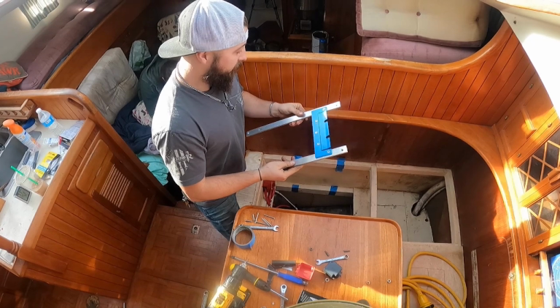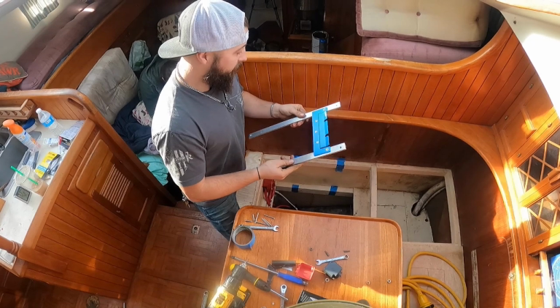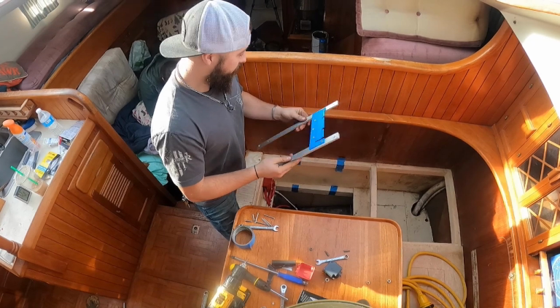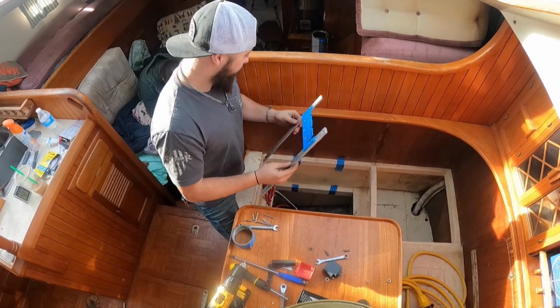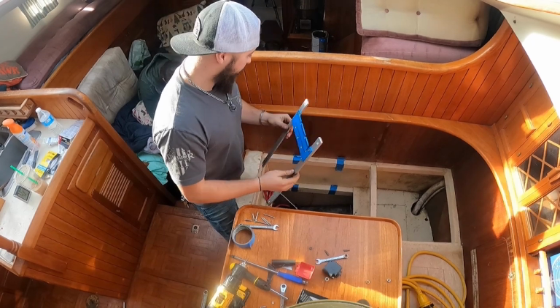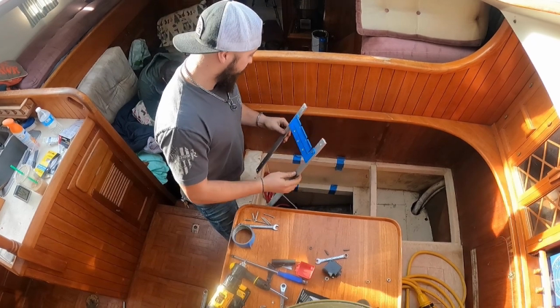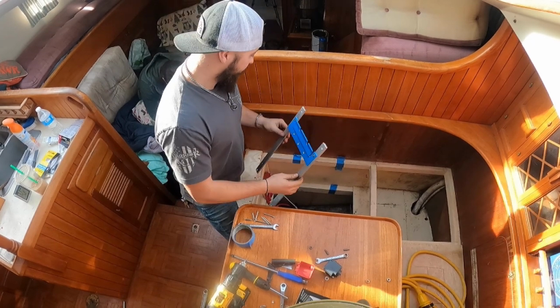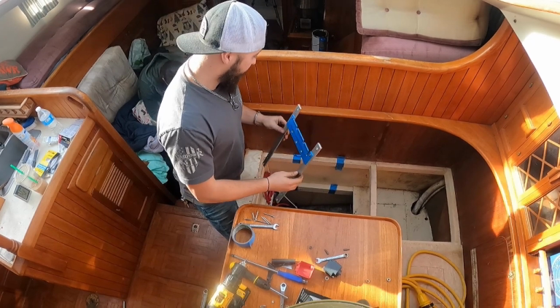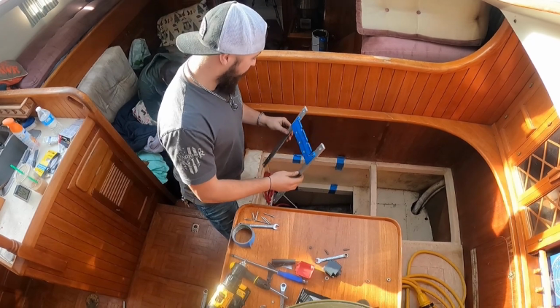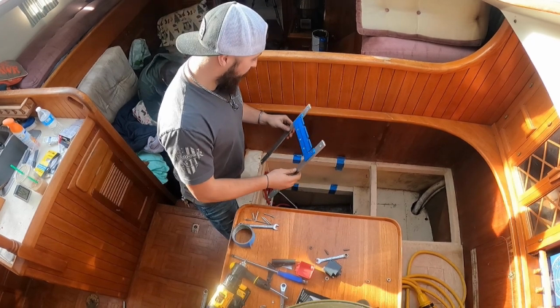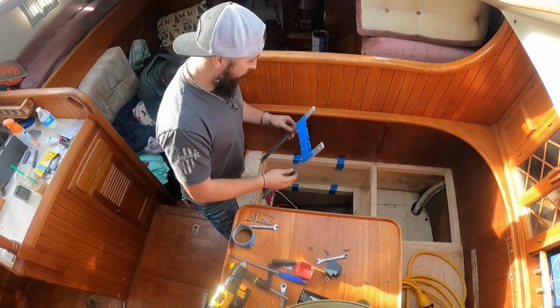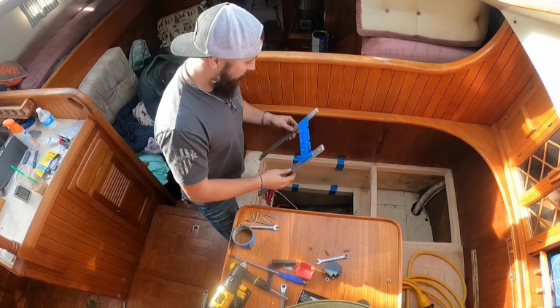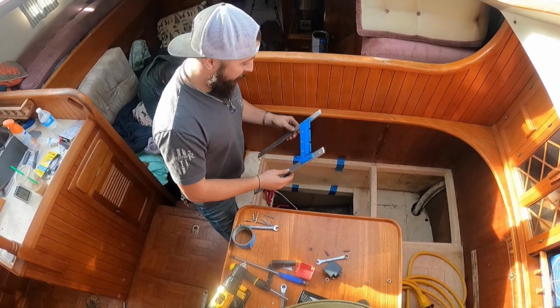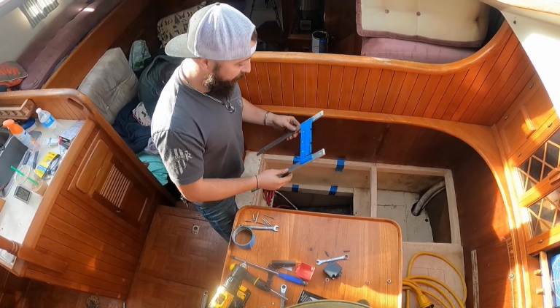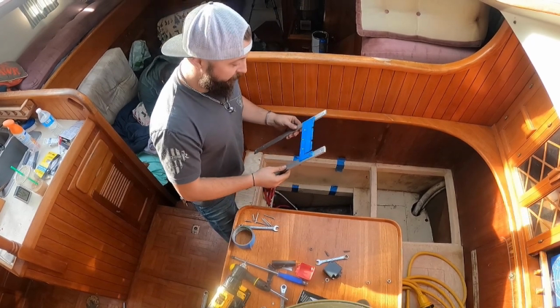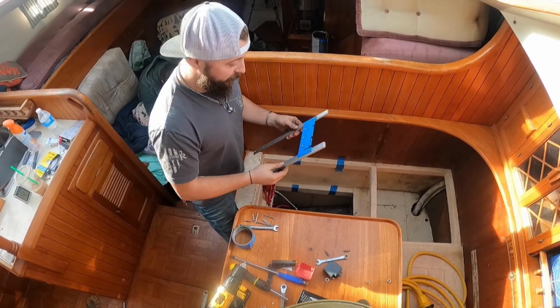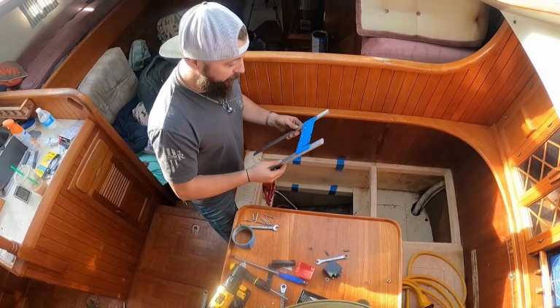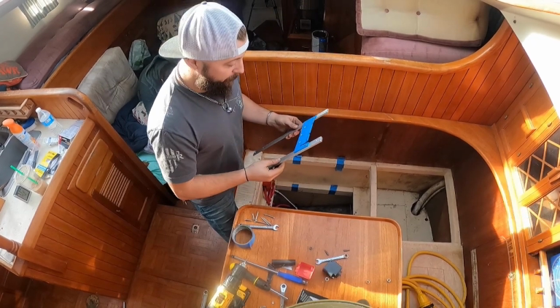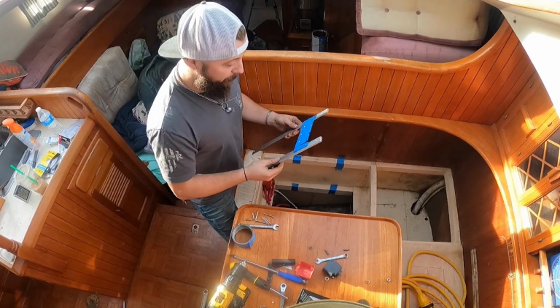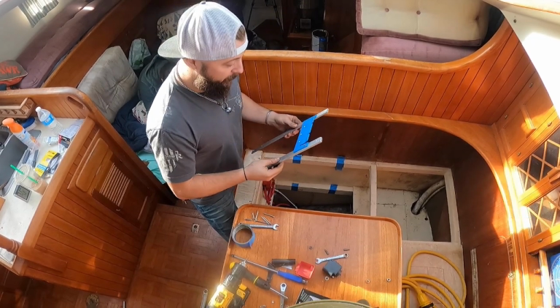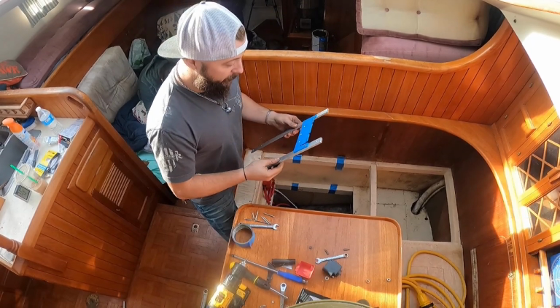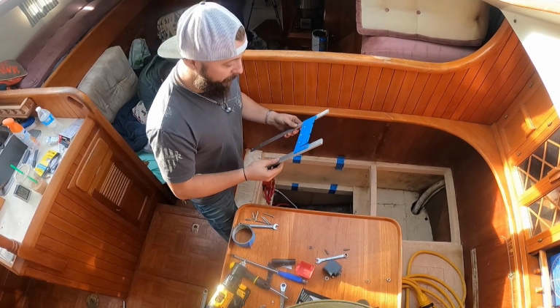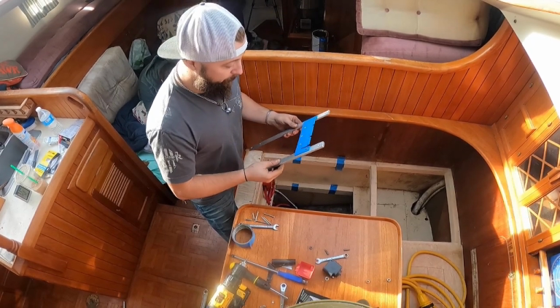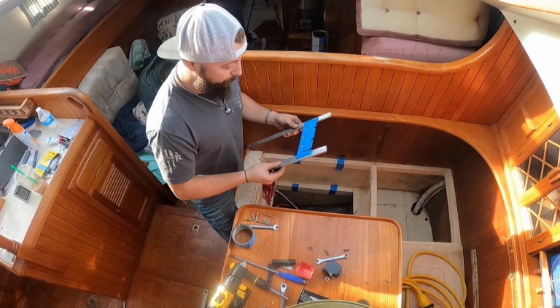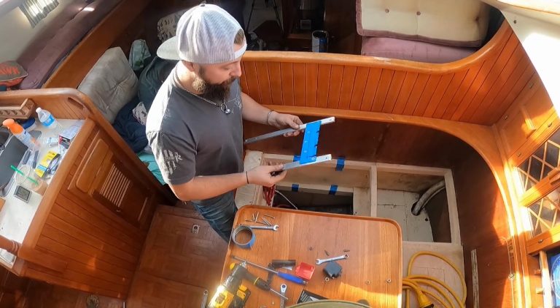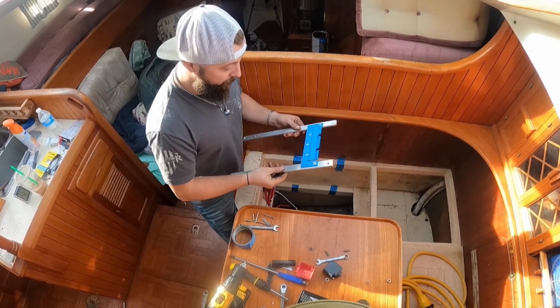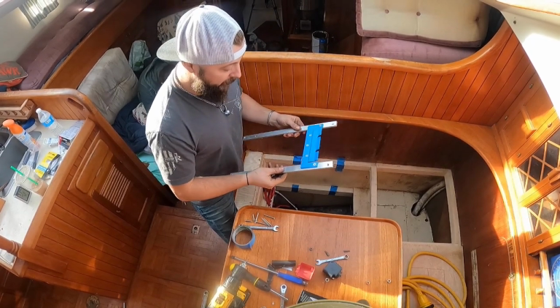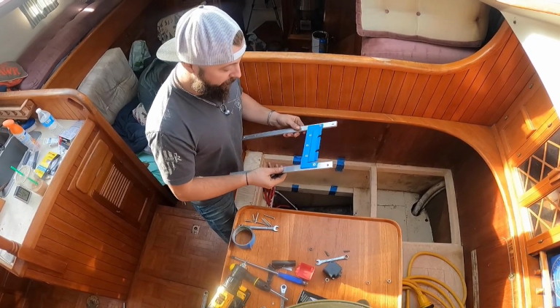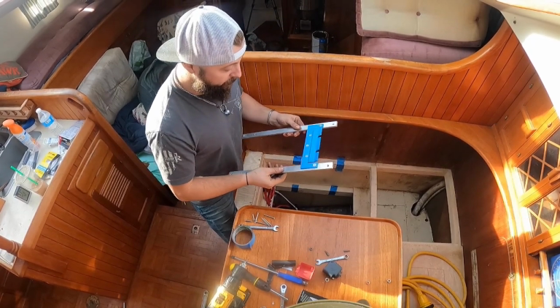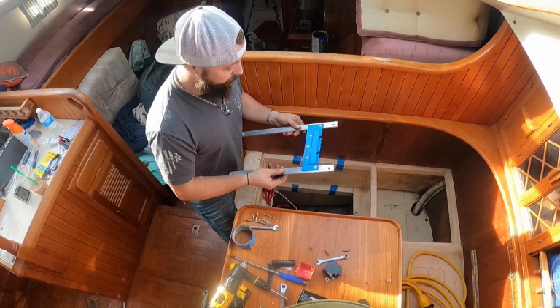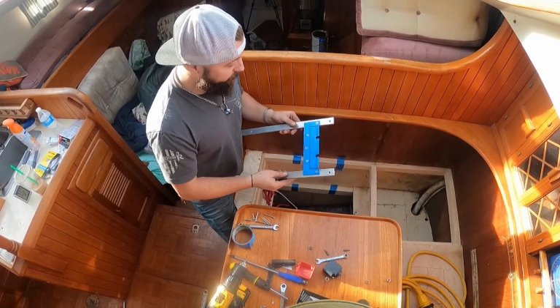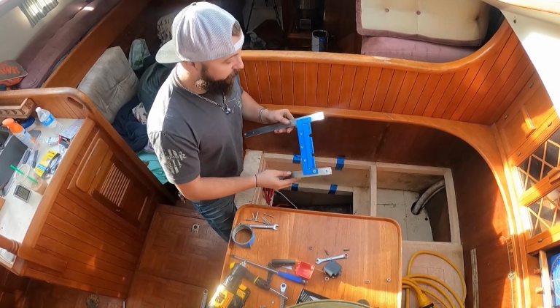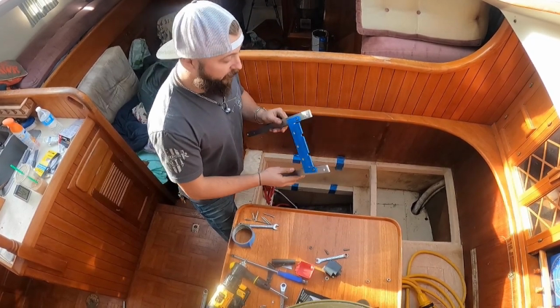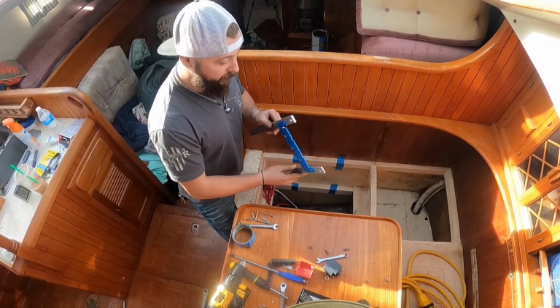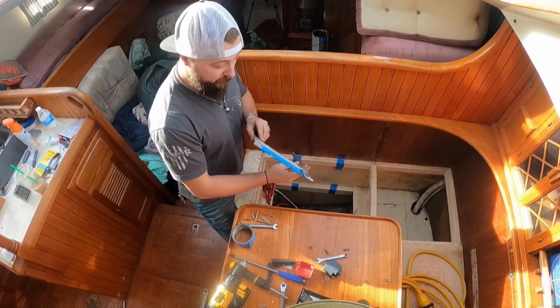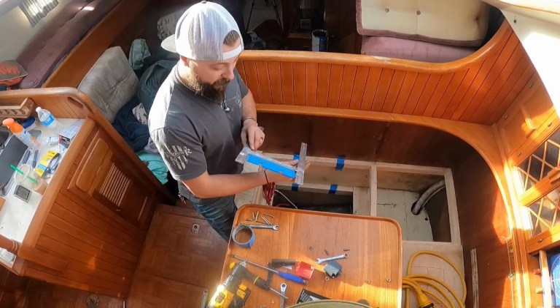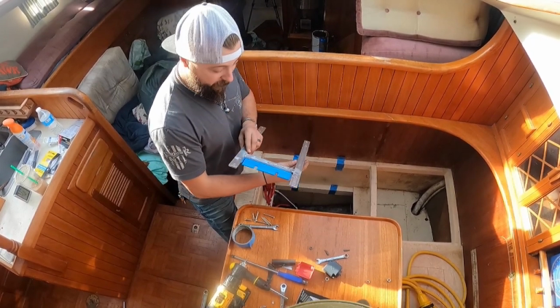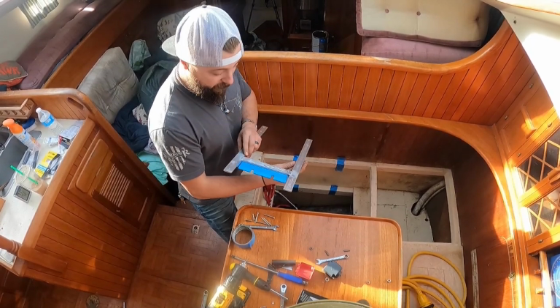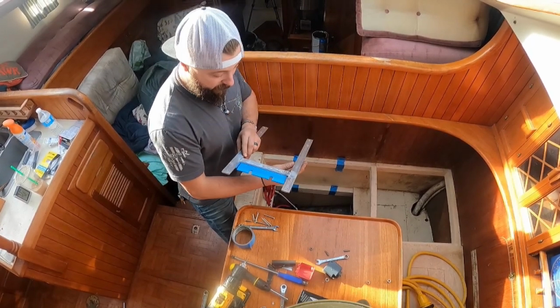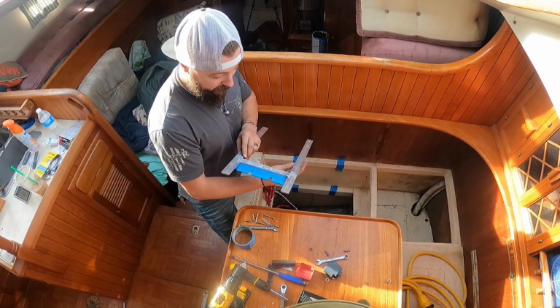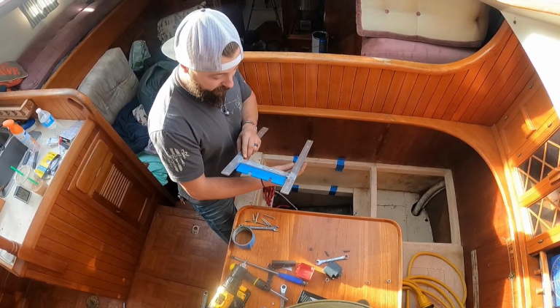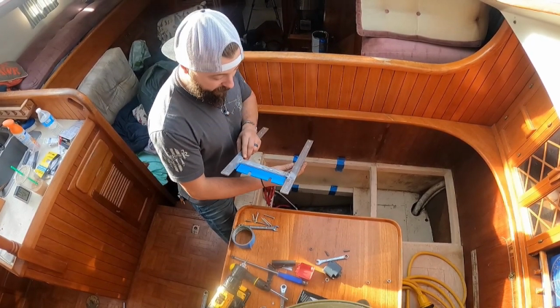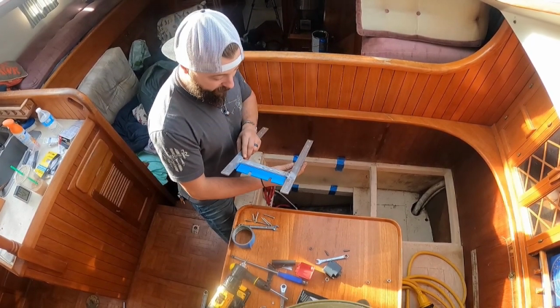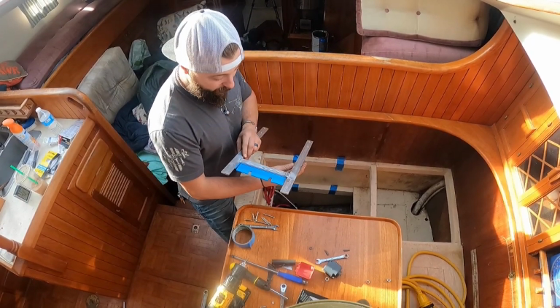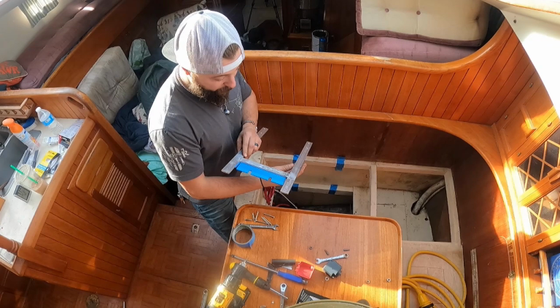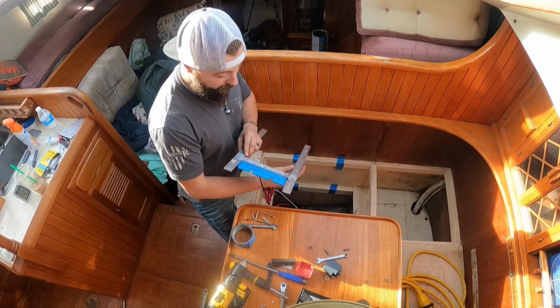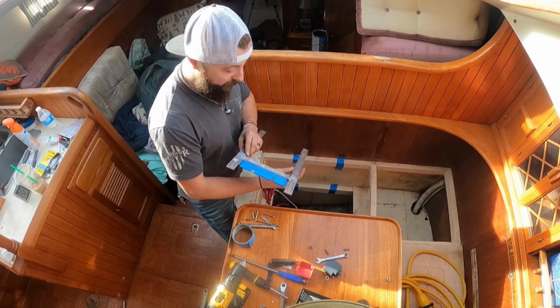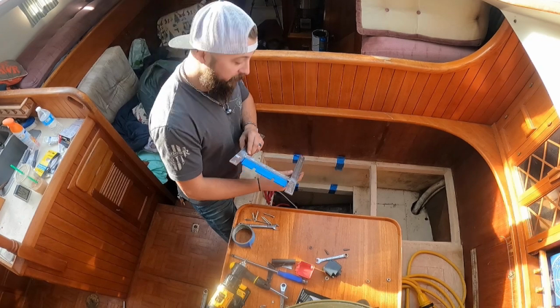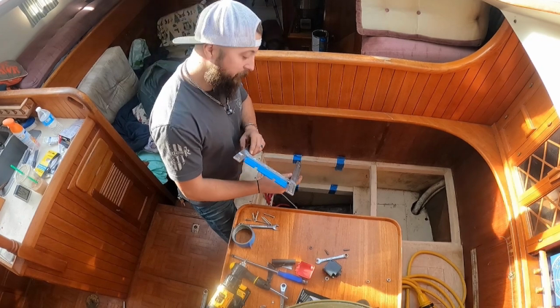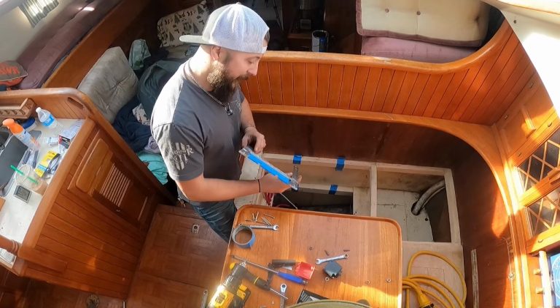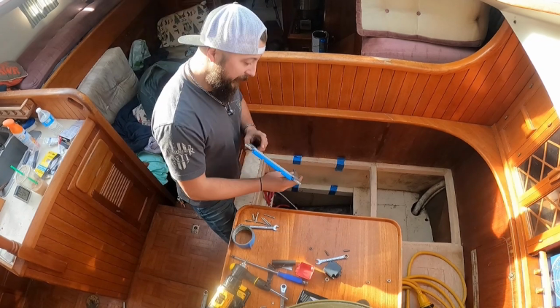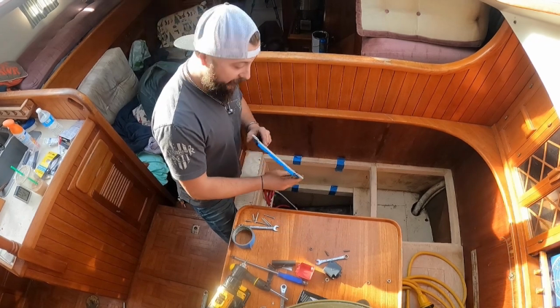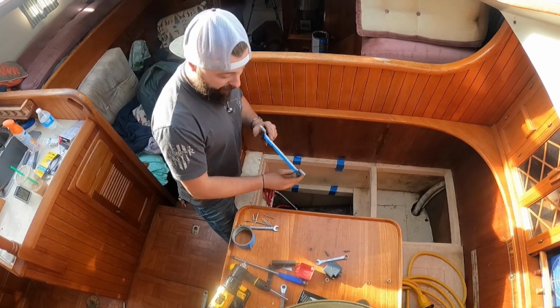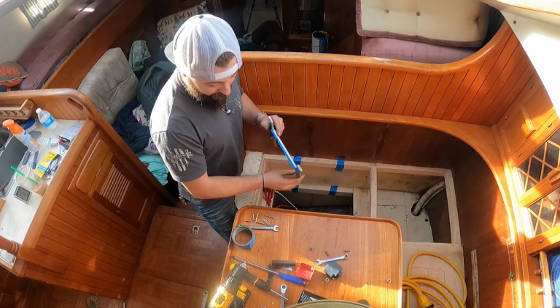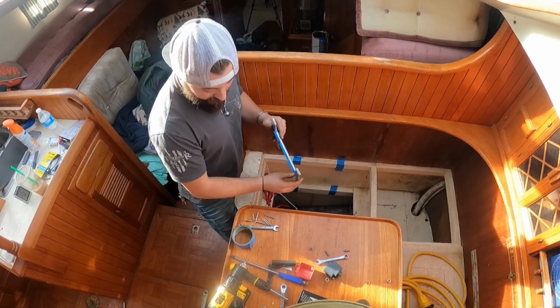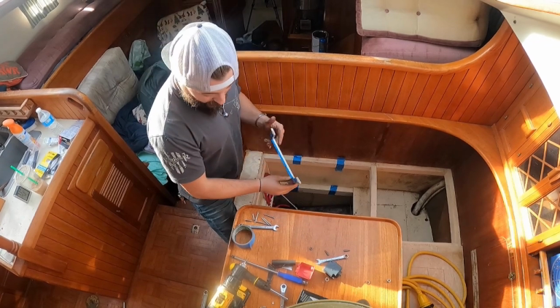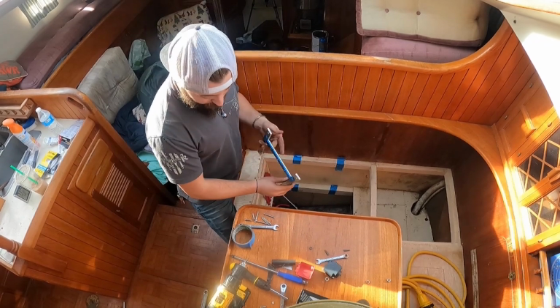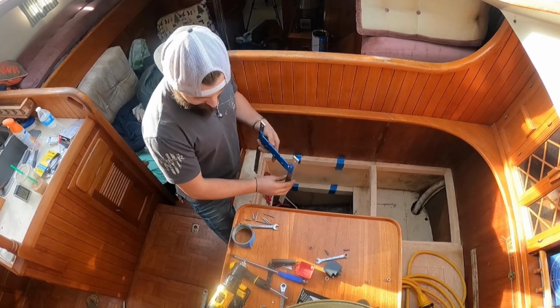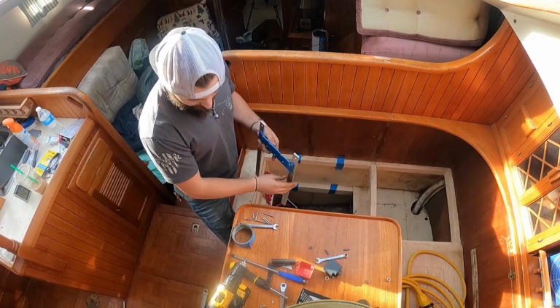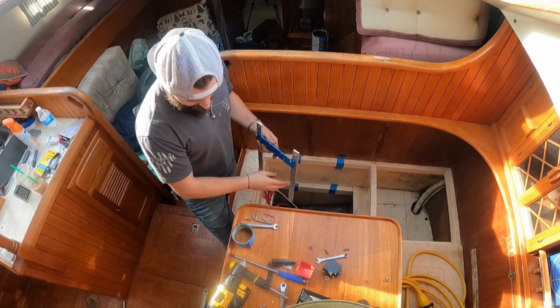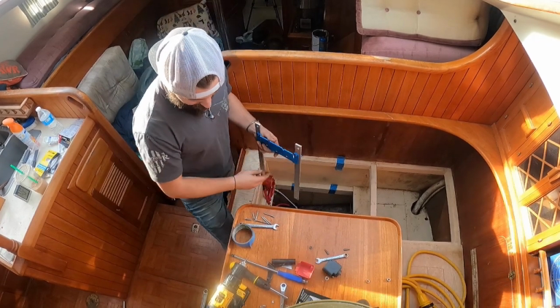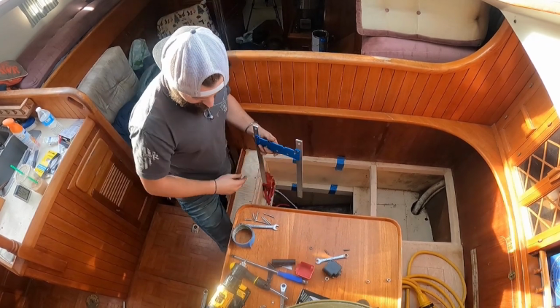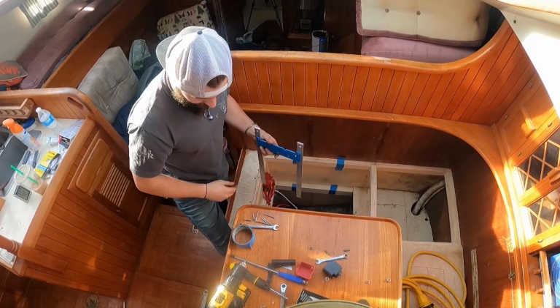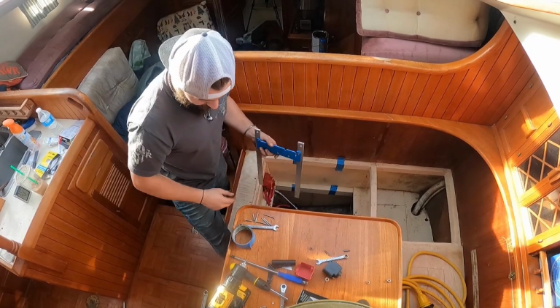So this should fit in there a lot better. Get this thing tossed in and then we'll put this back in, hopefully without a rattle.